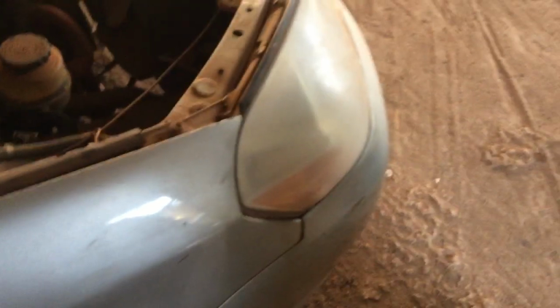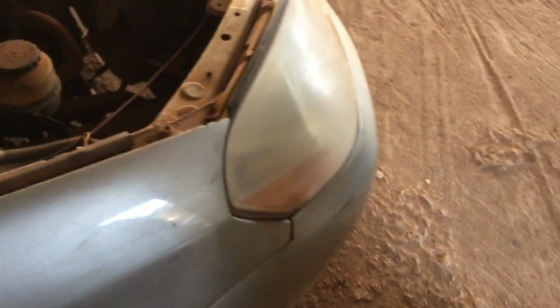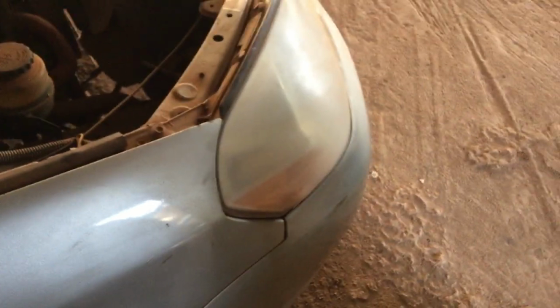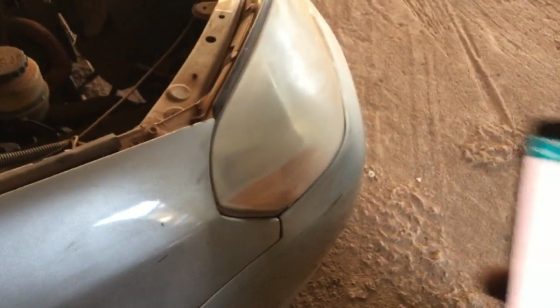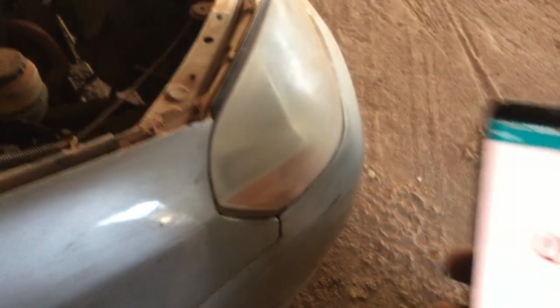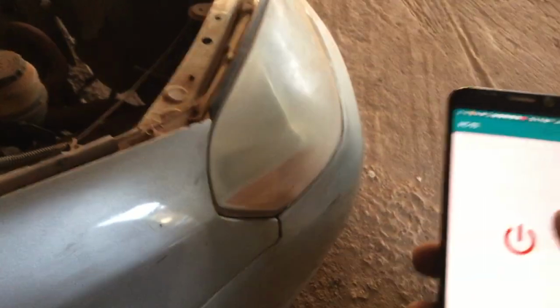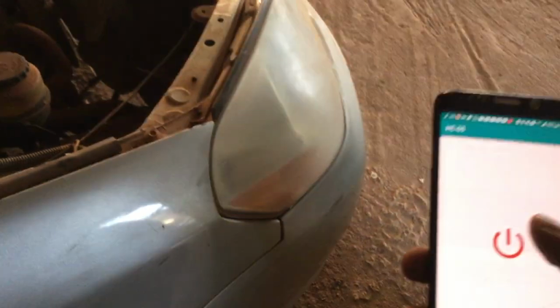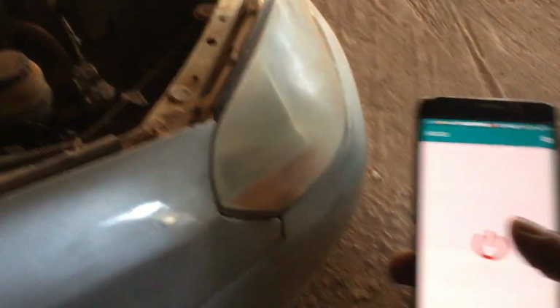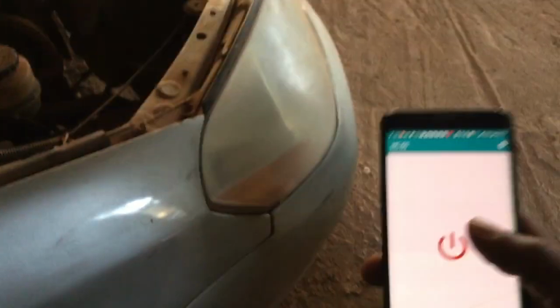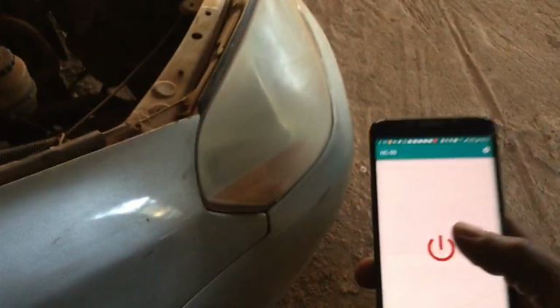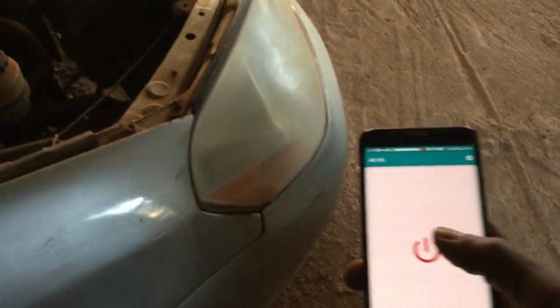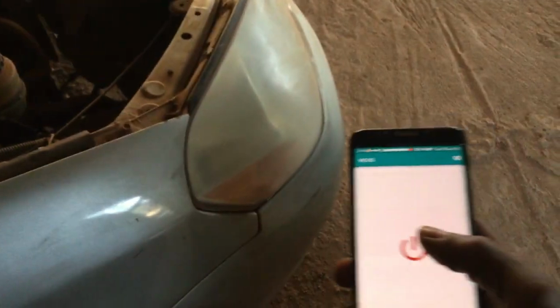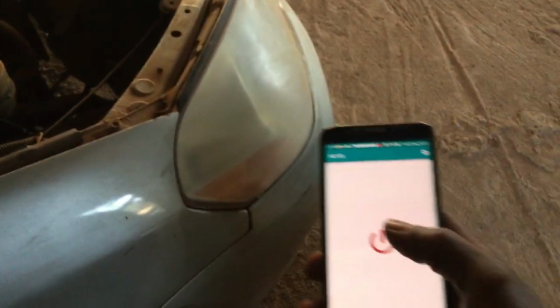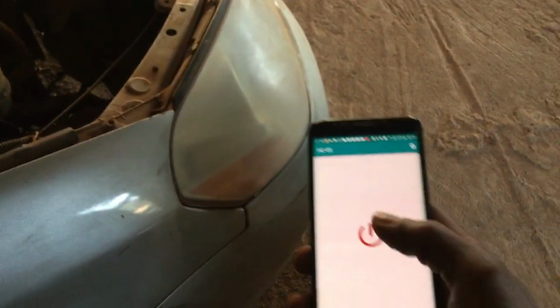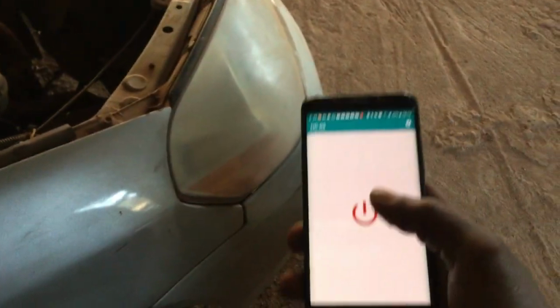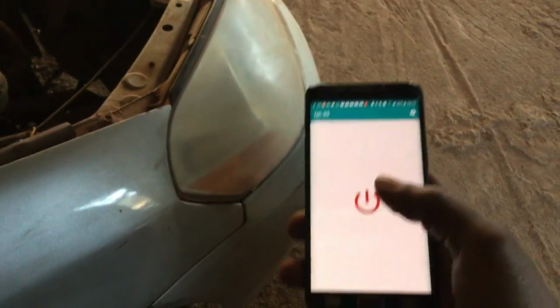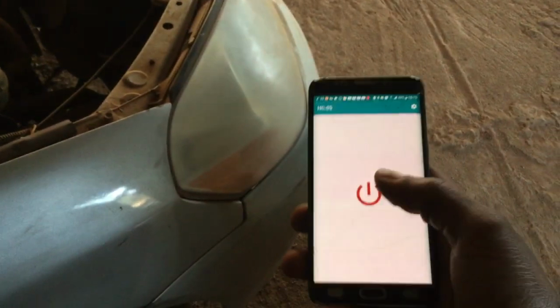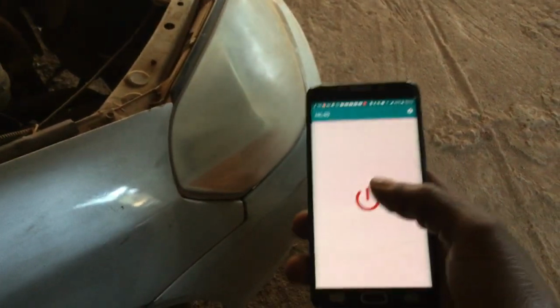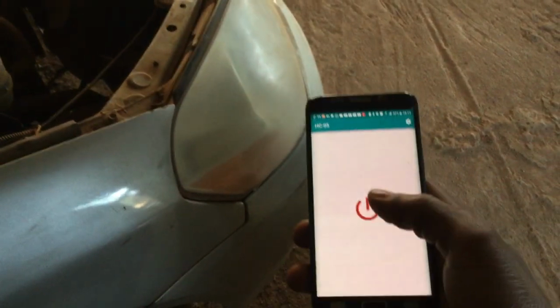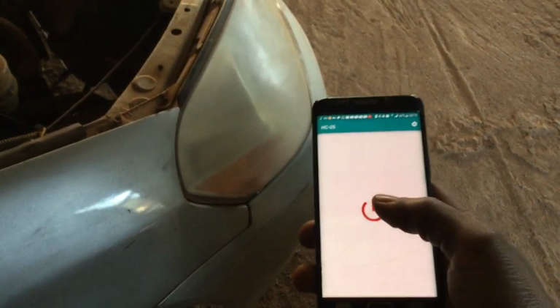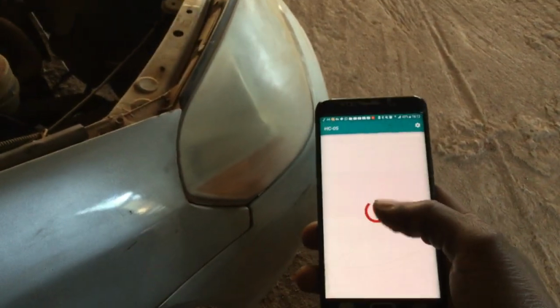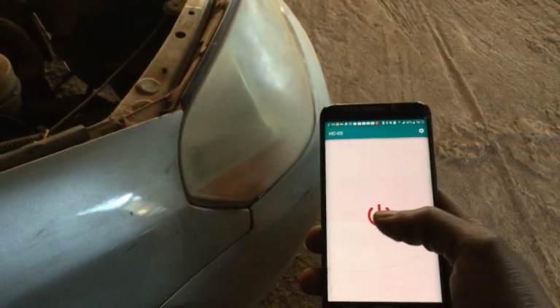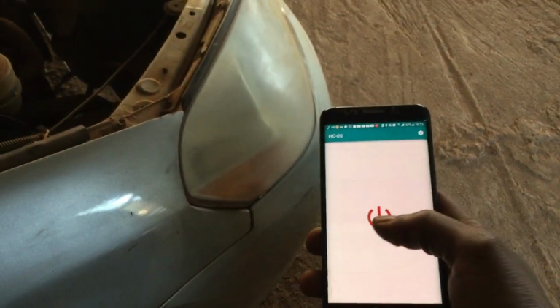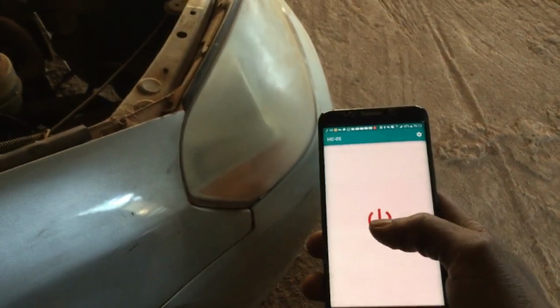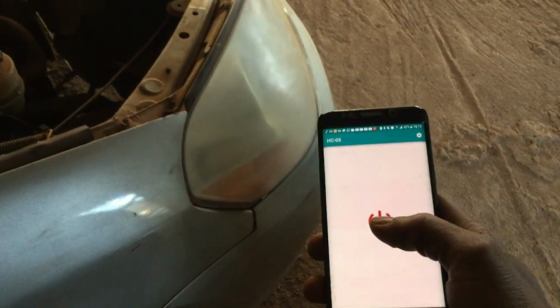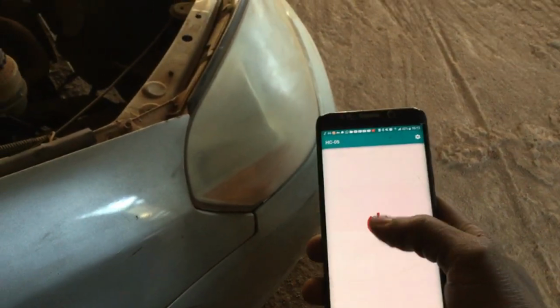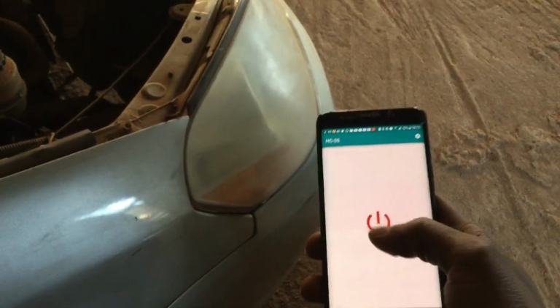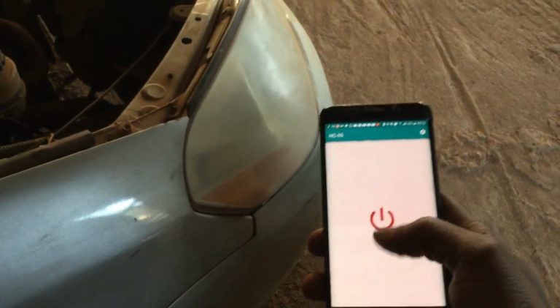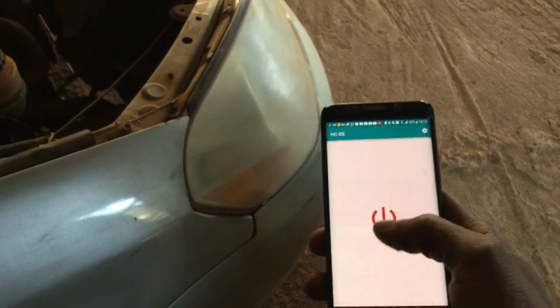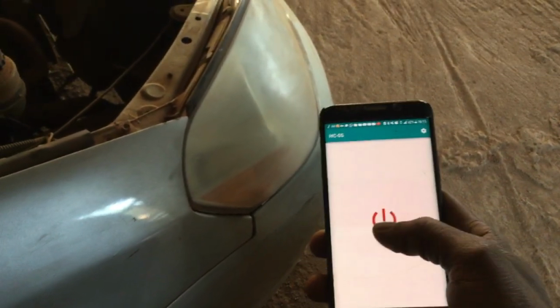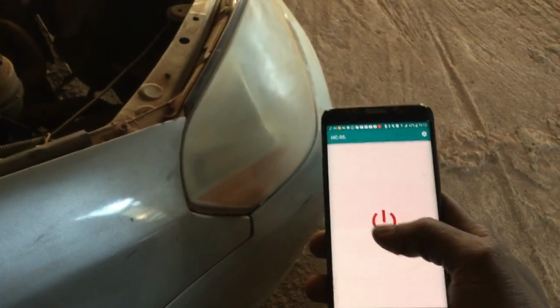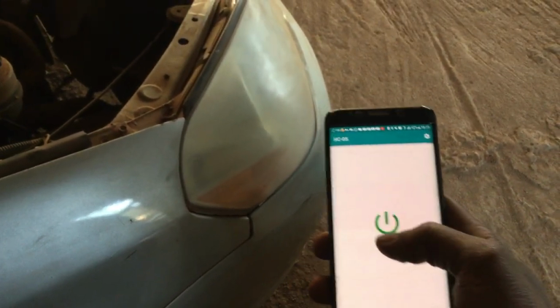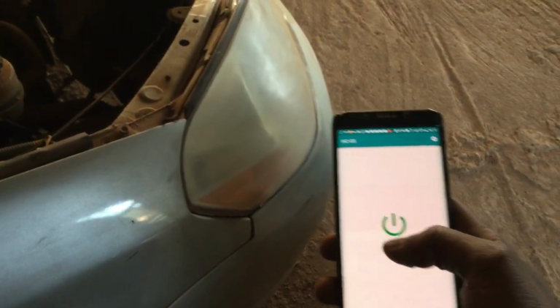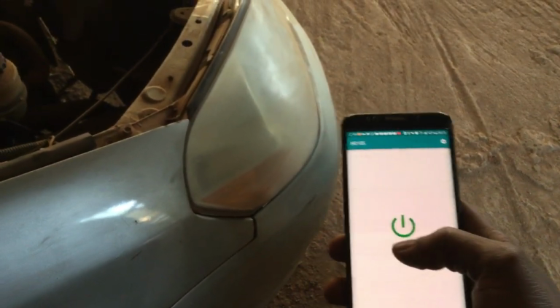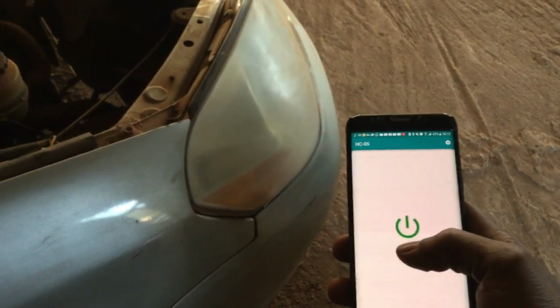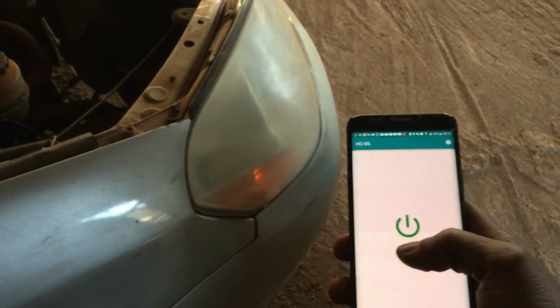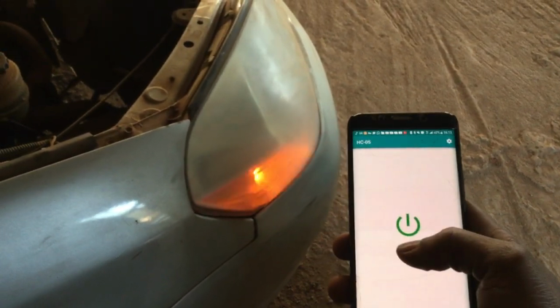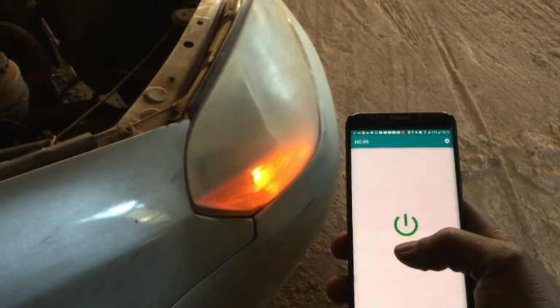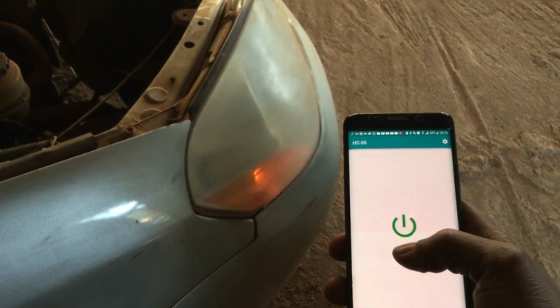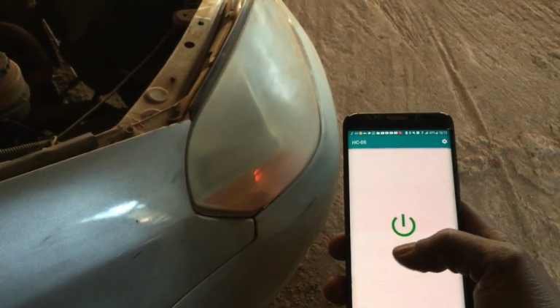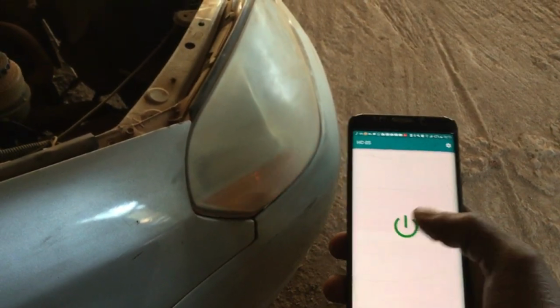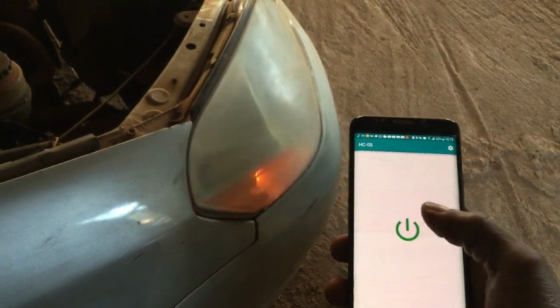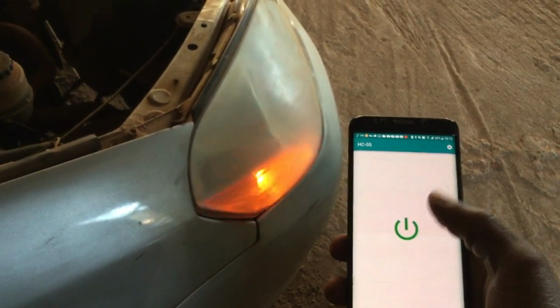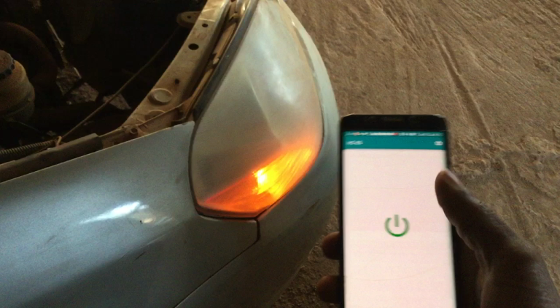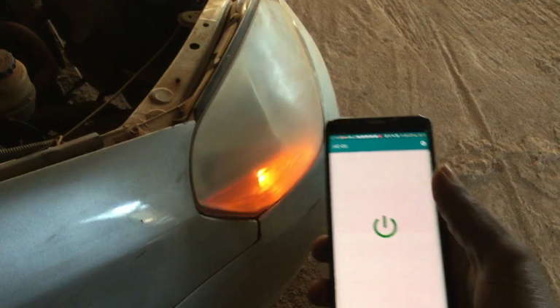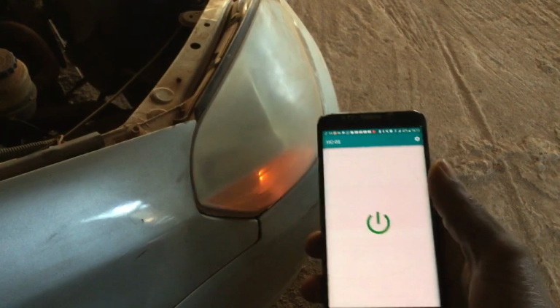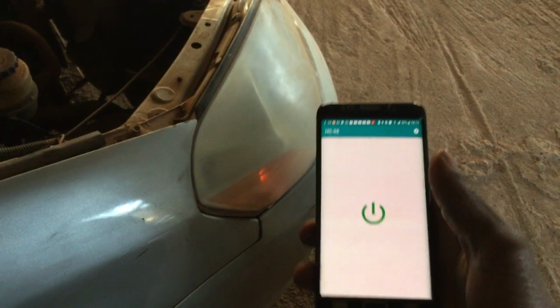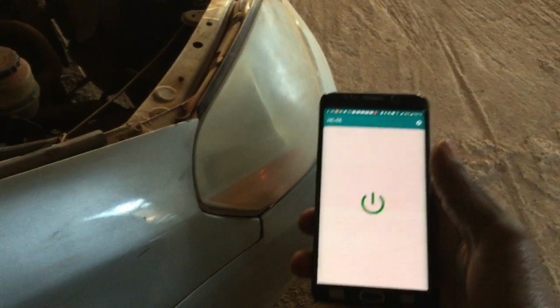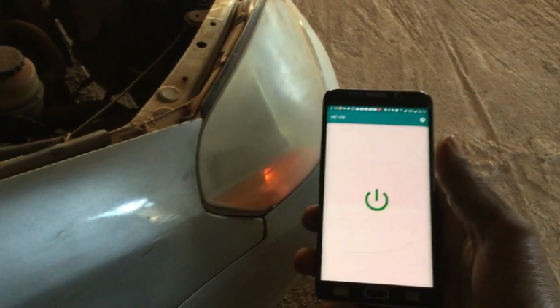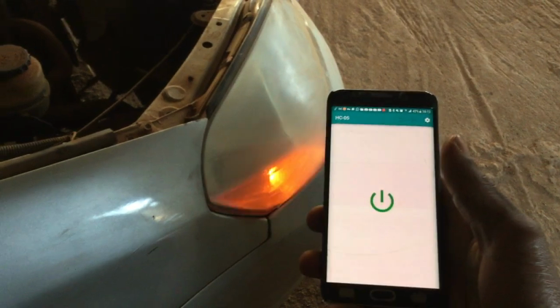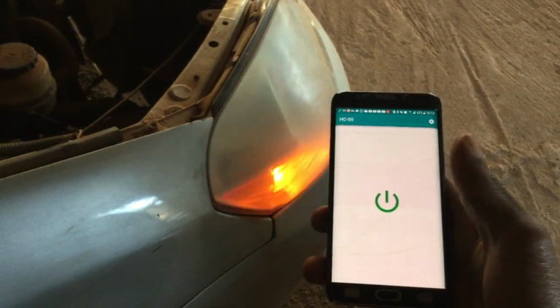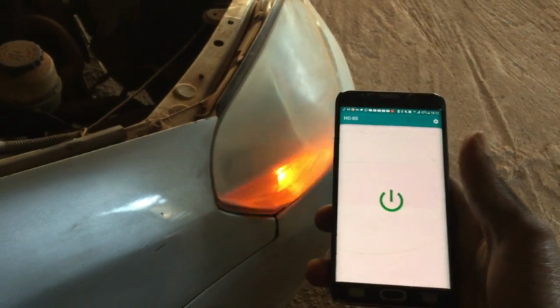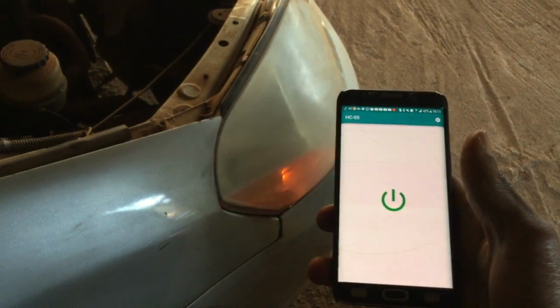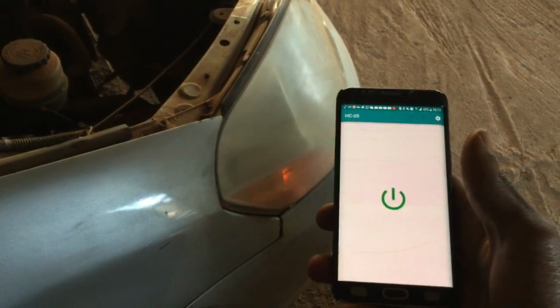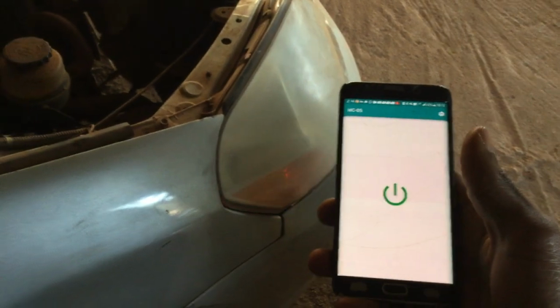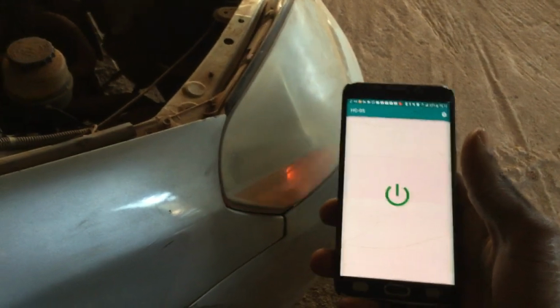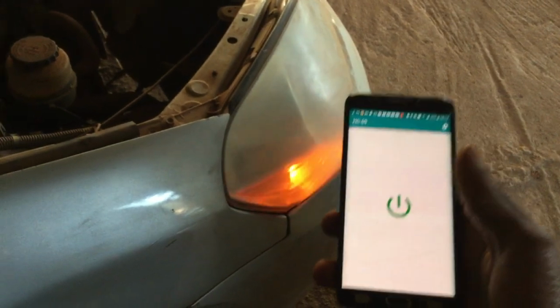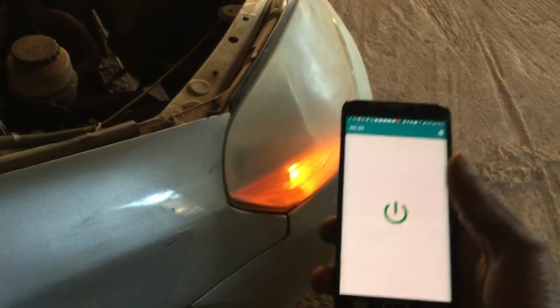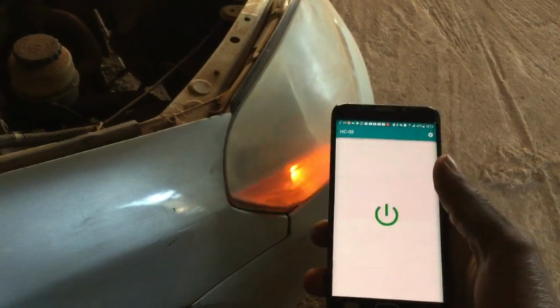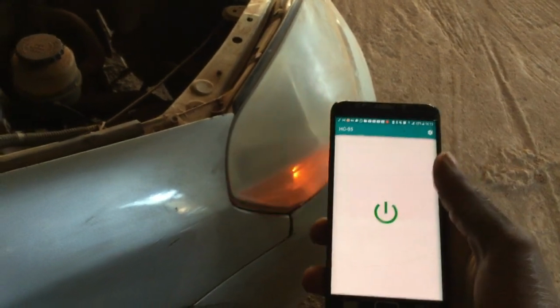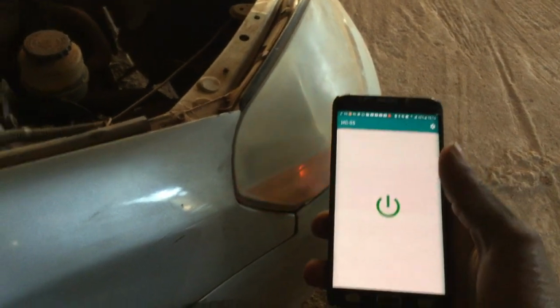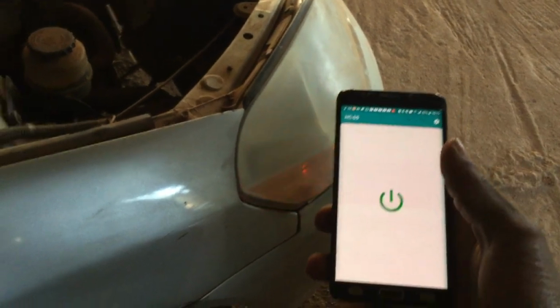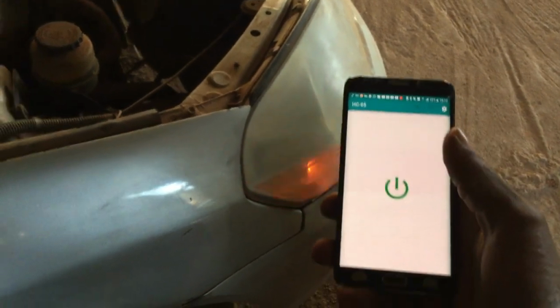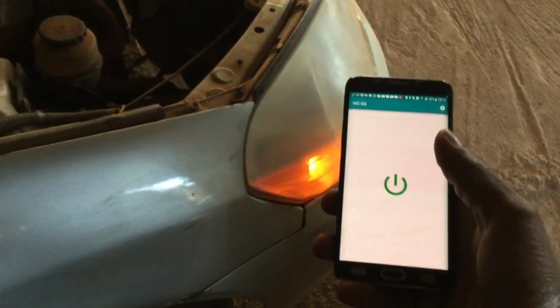Hello YouTube, this is Johnny. In this video I'm going to show you how I control my lights using my mobile phone via Bluetooth.